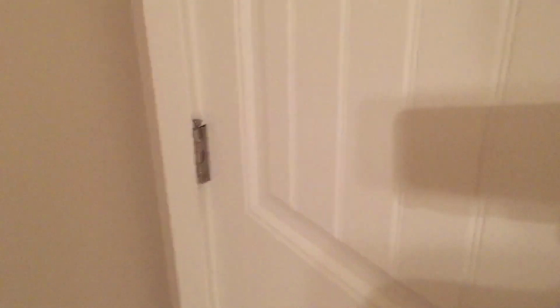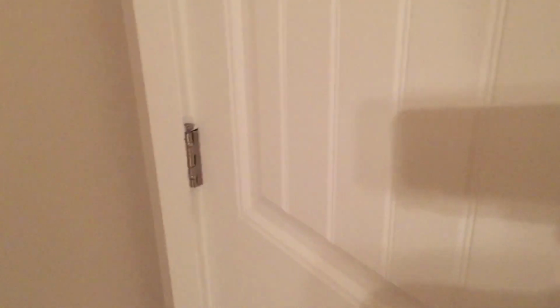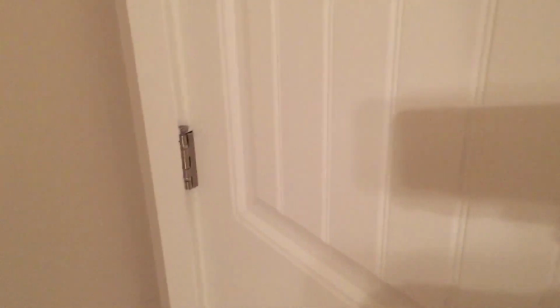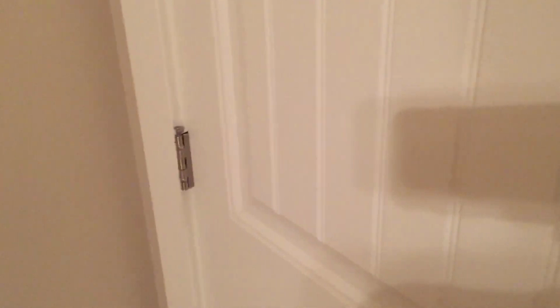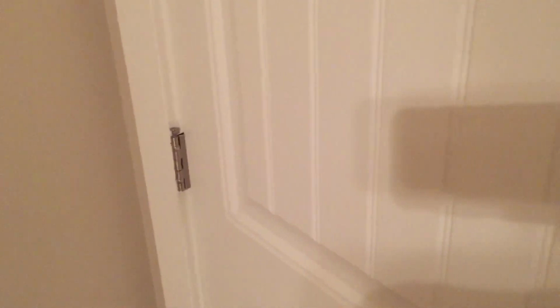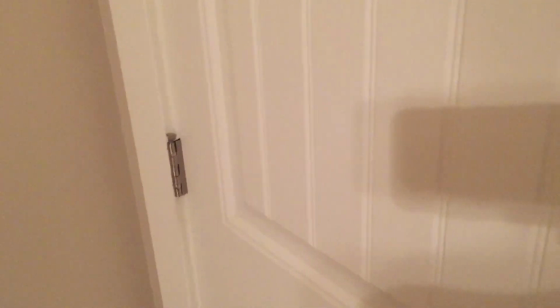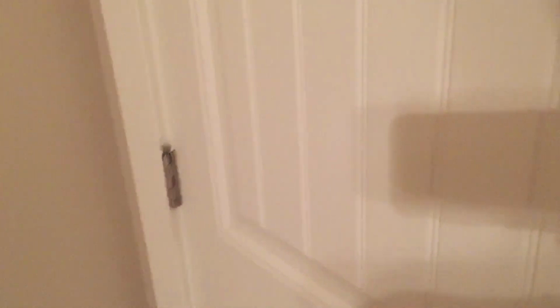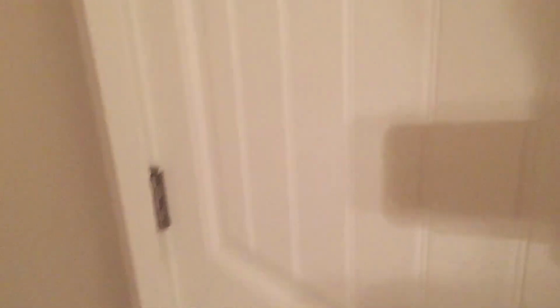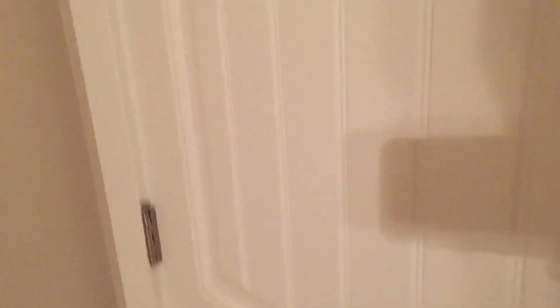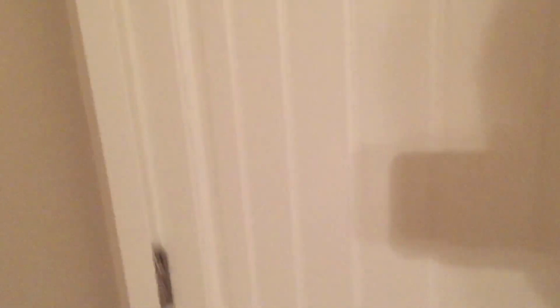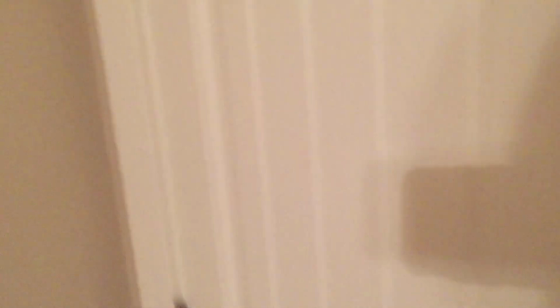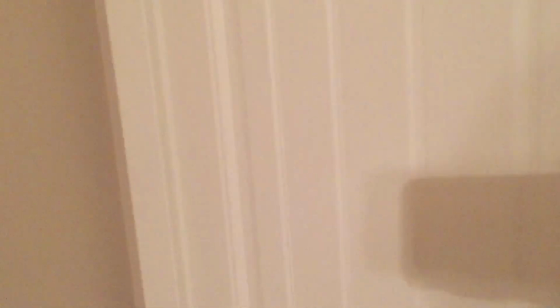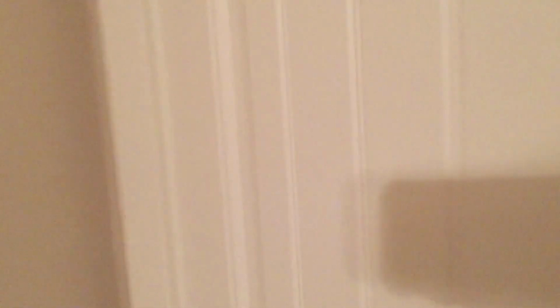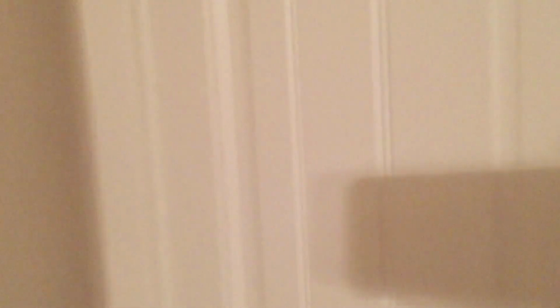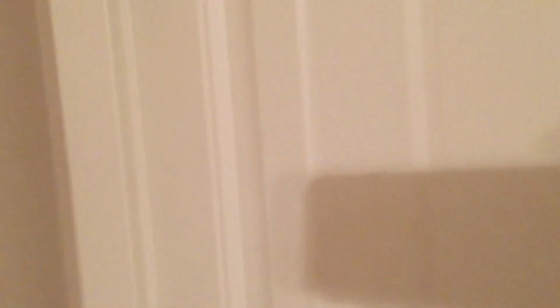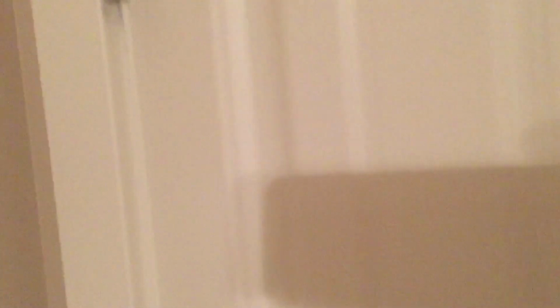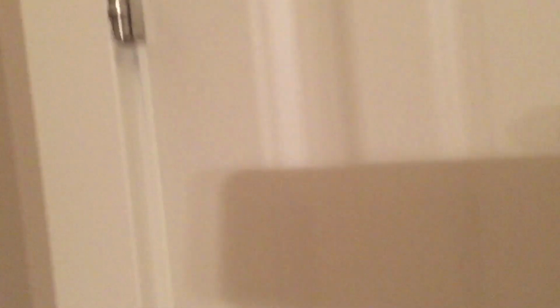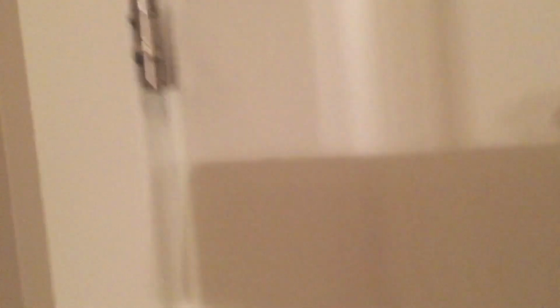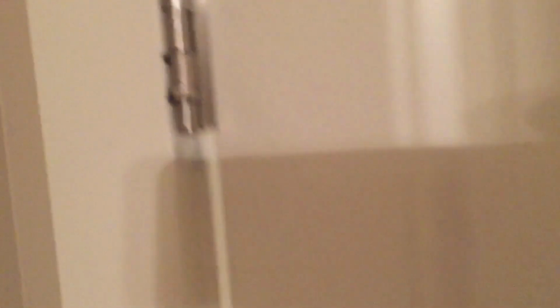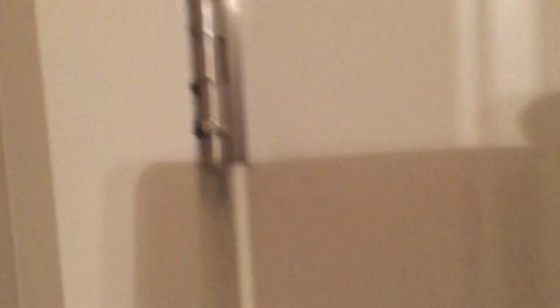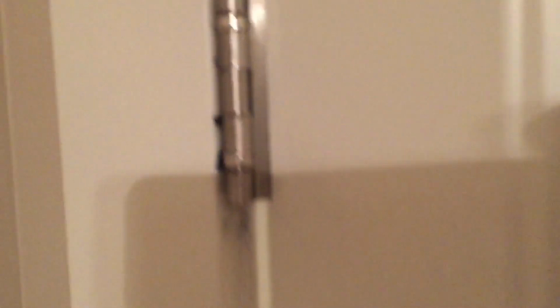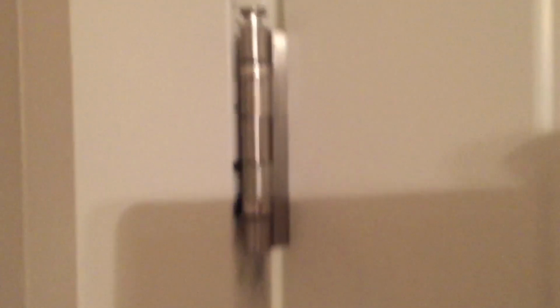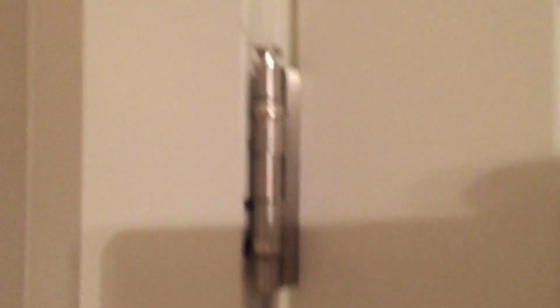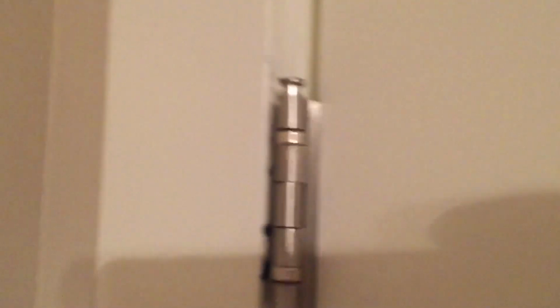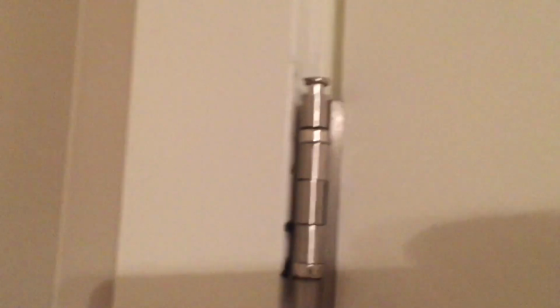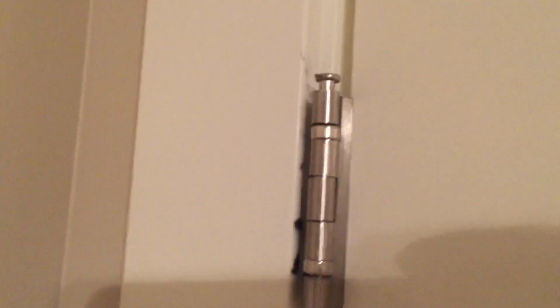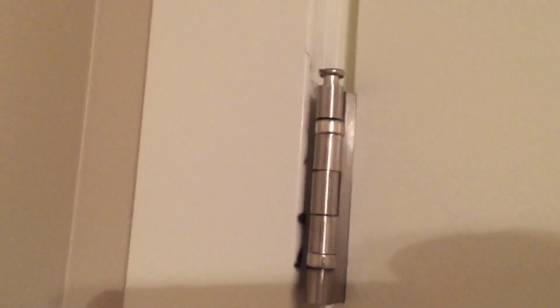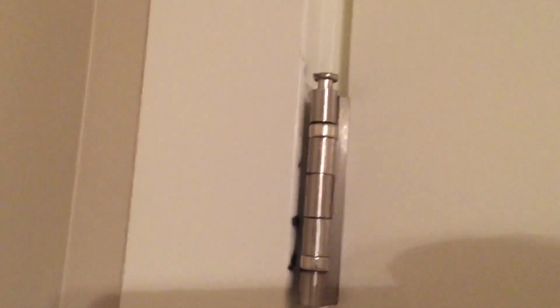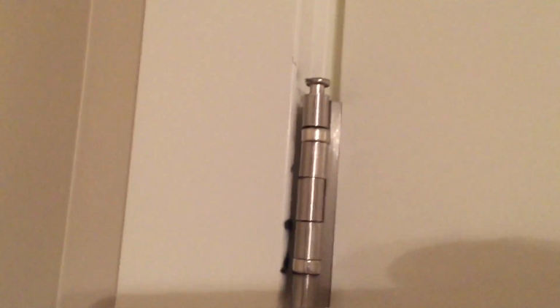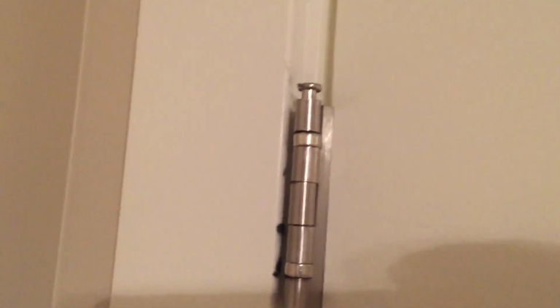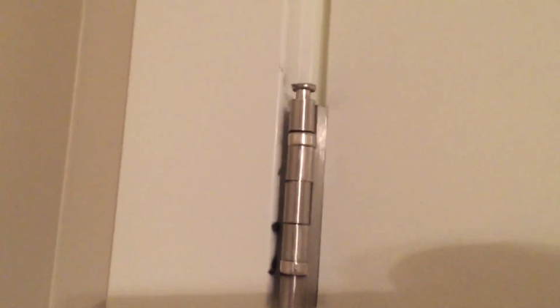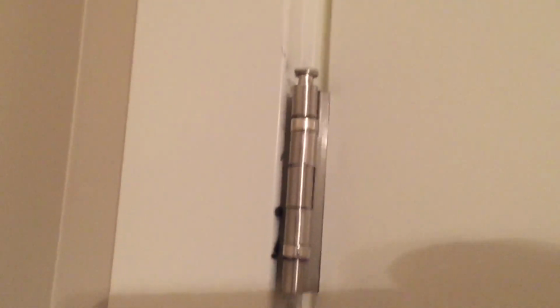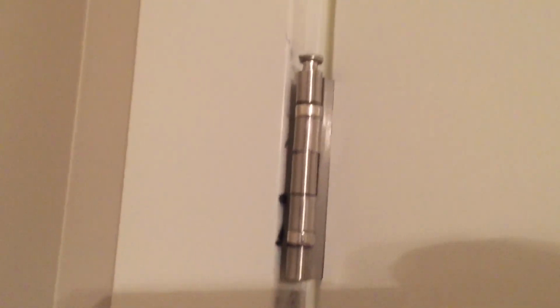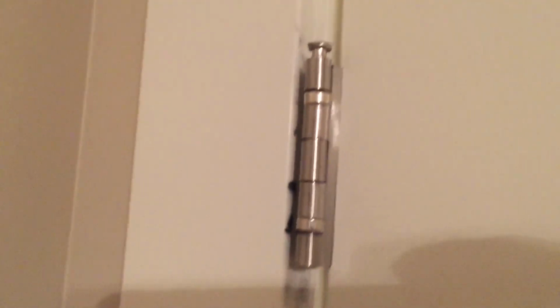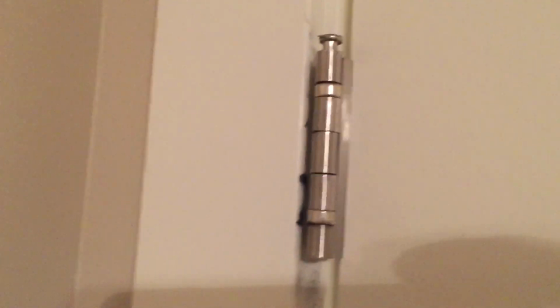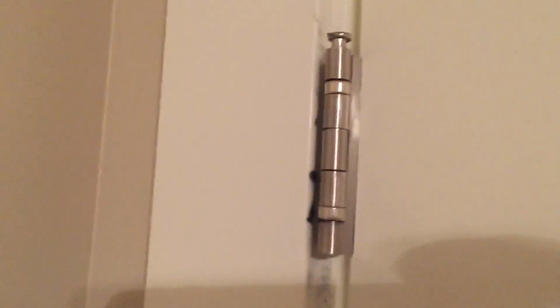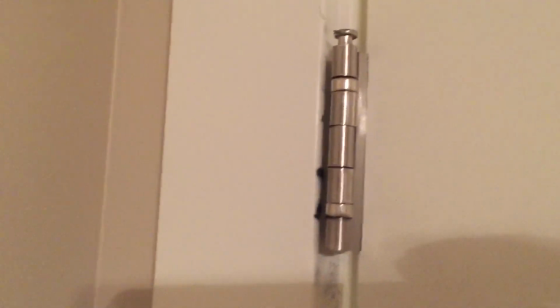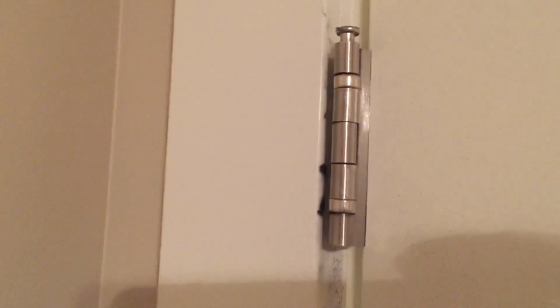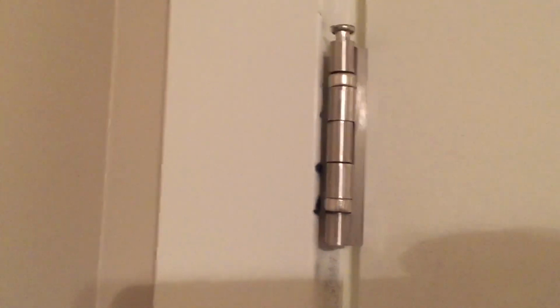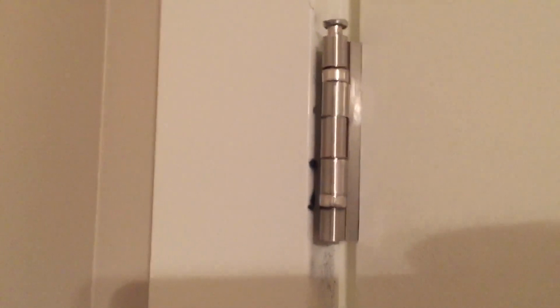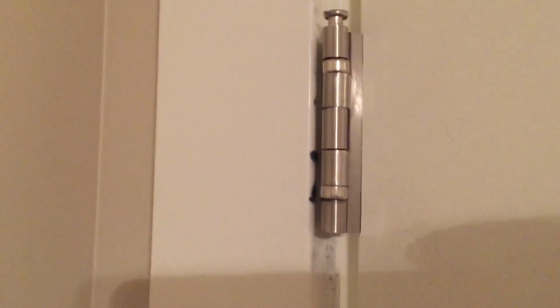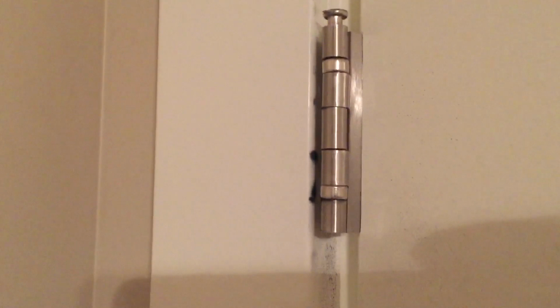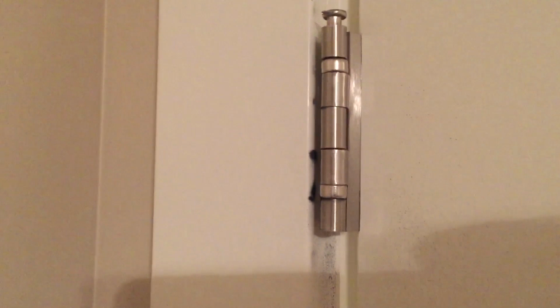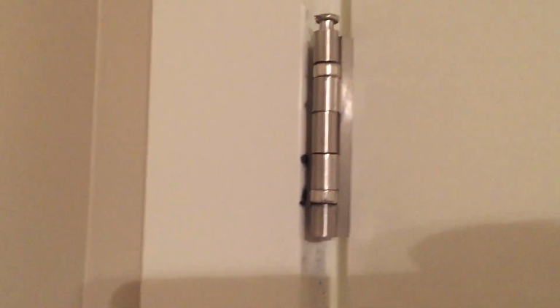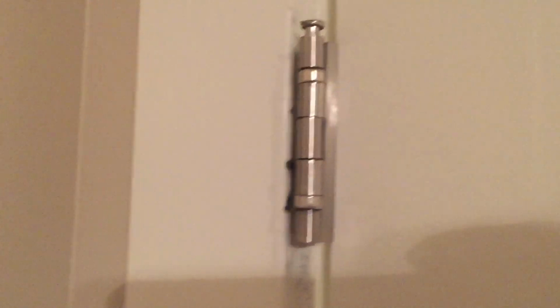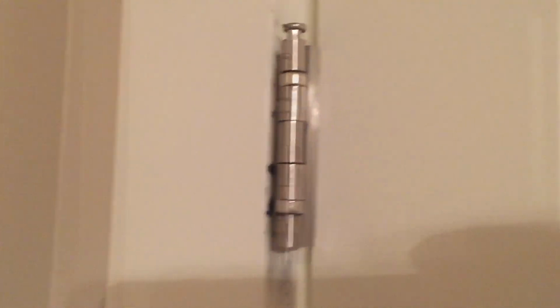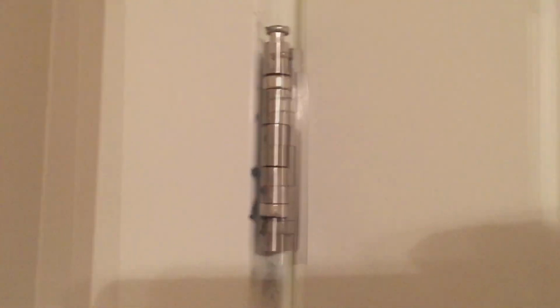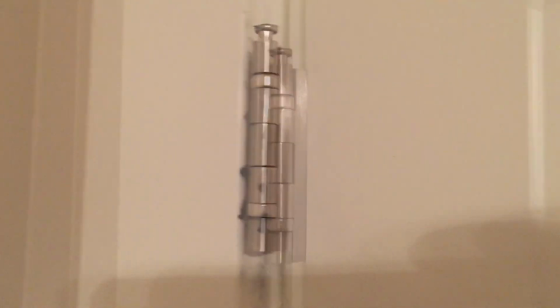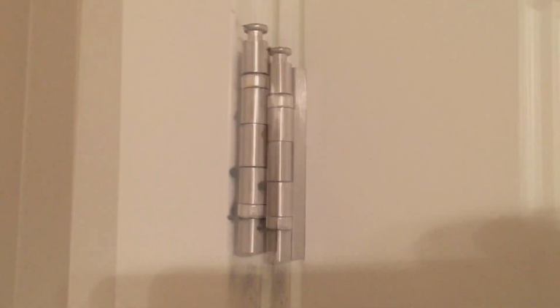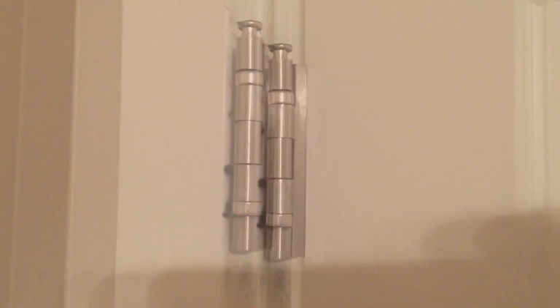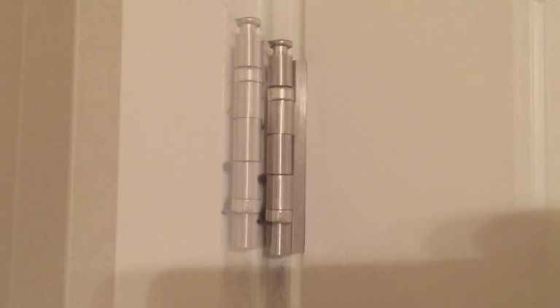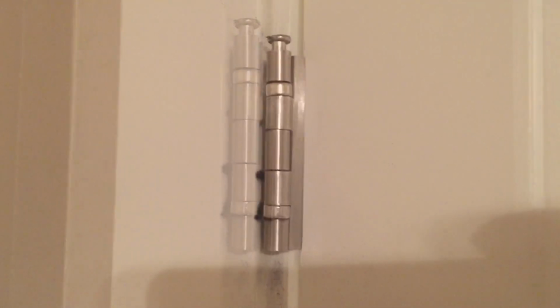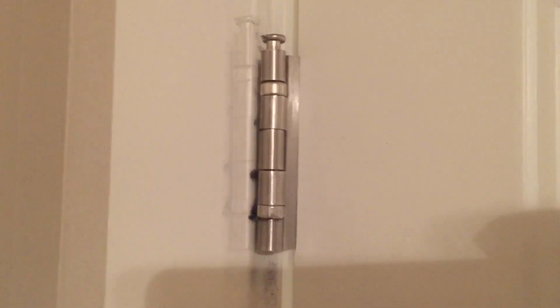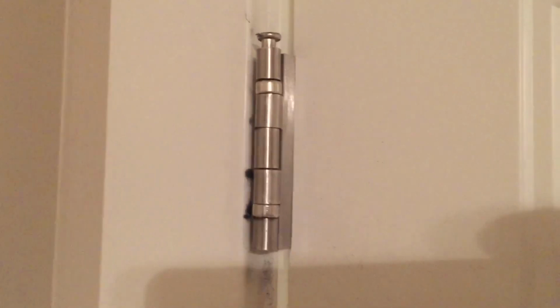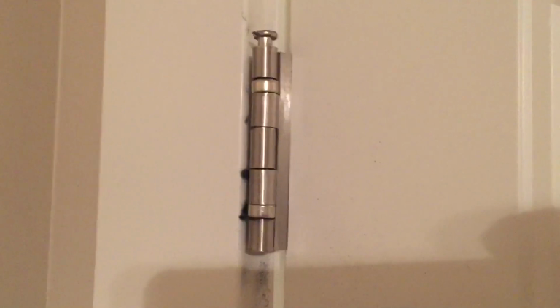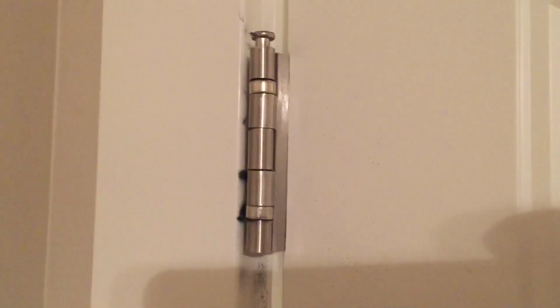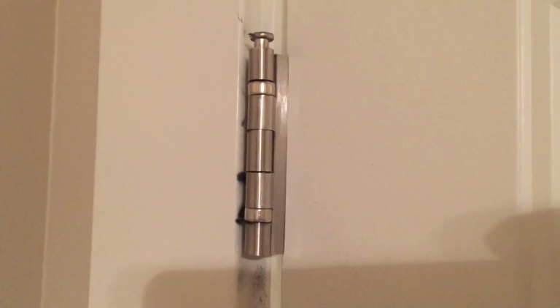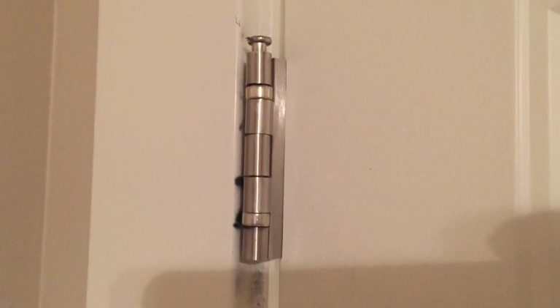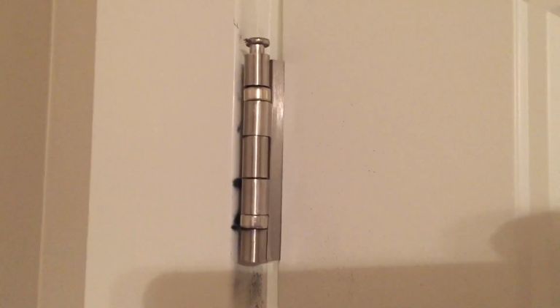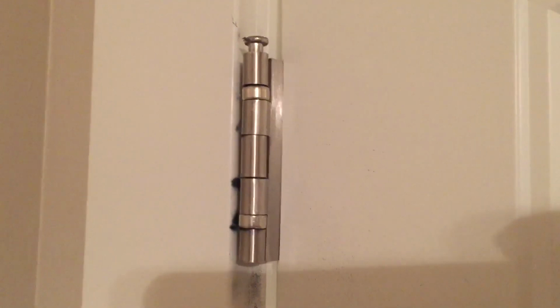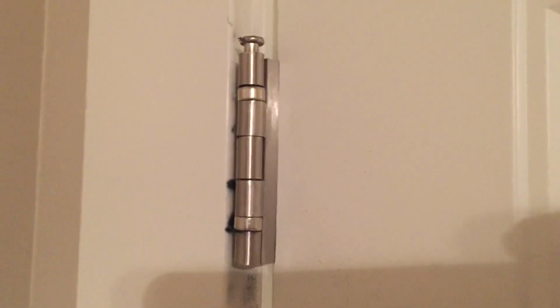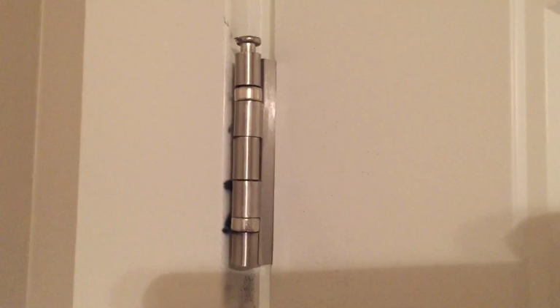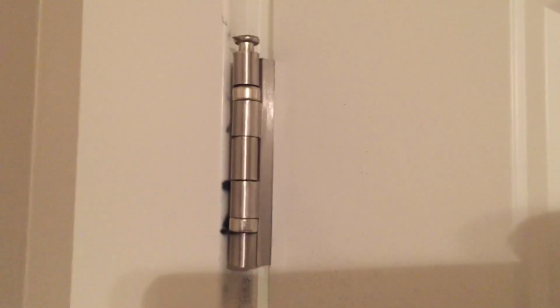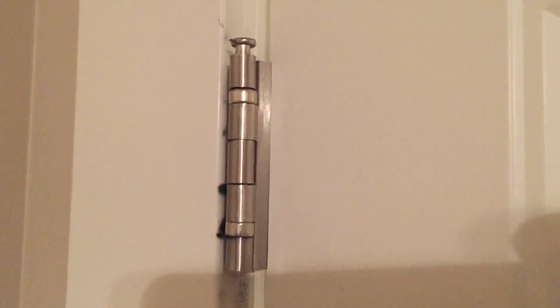If your door squeaks, there is a solution. I'm going to show you how to grease the pins today. It's pretty simple.